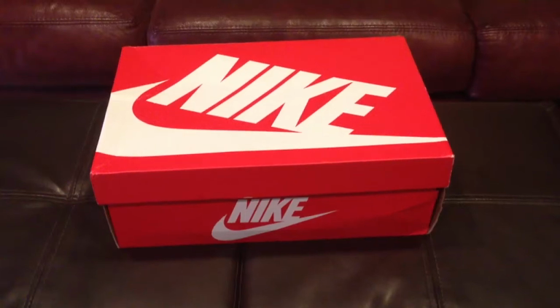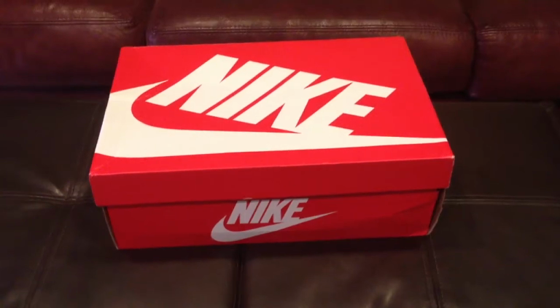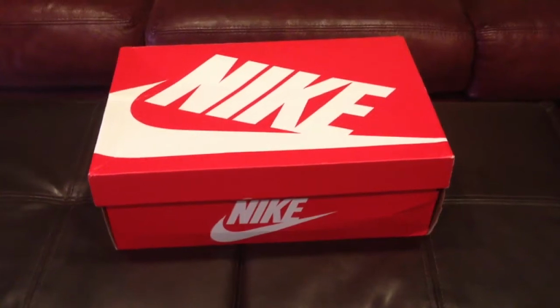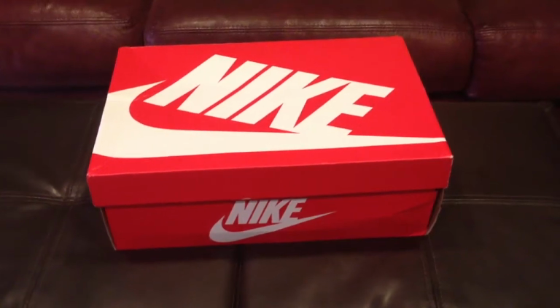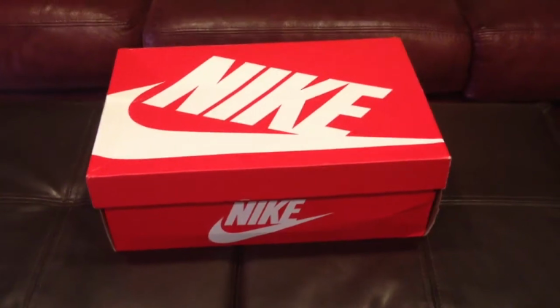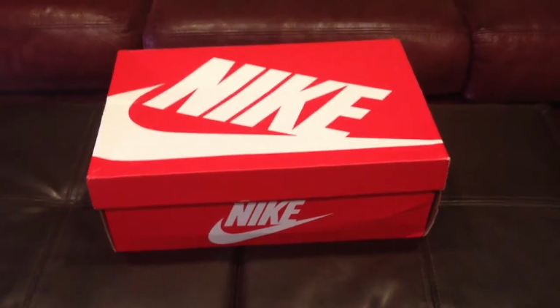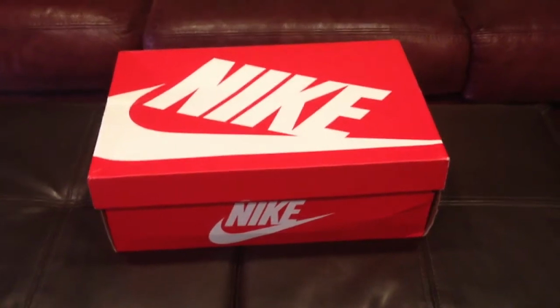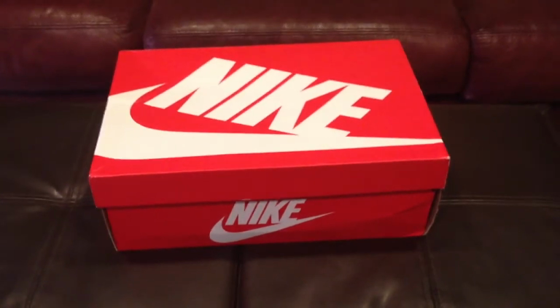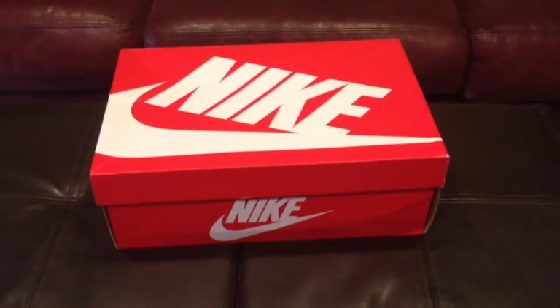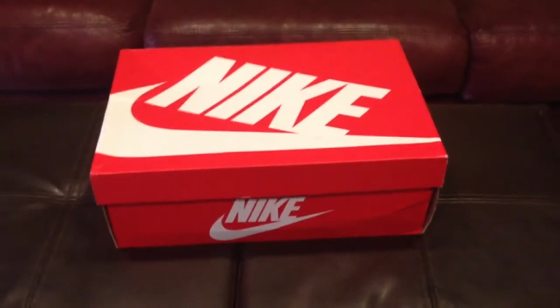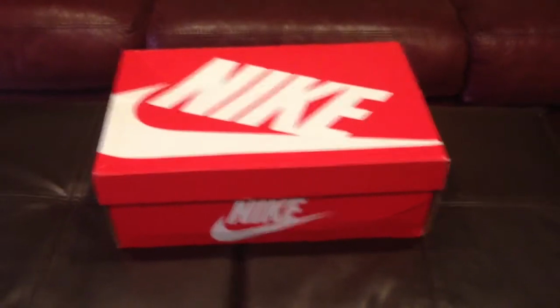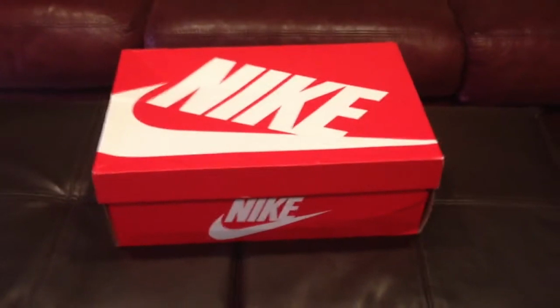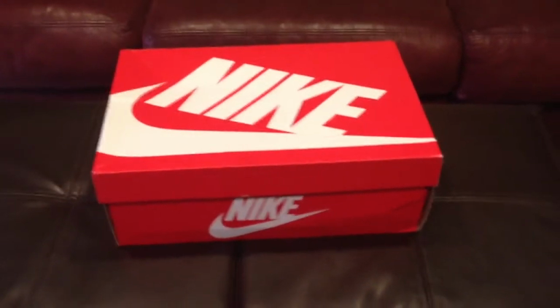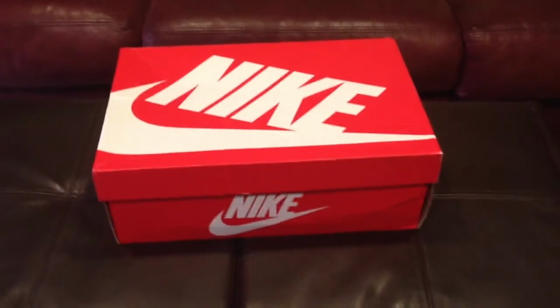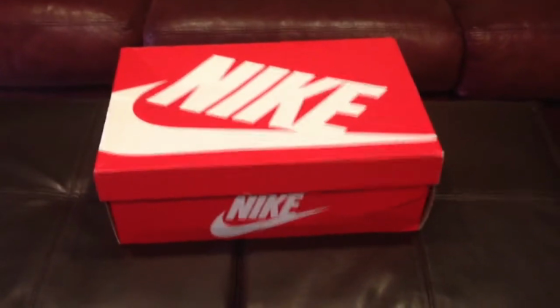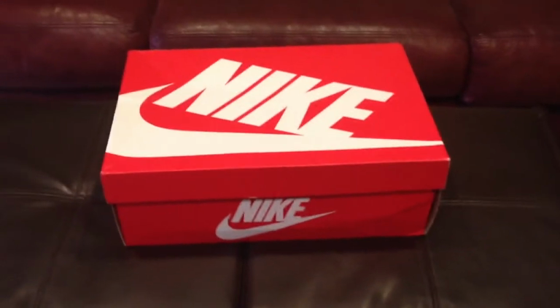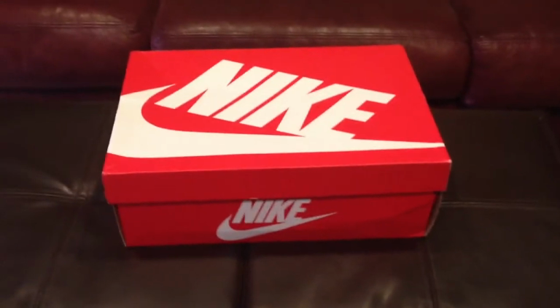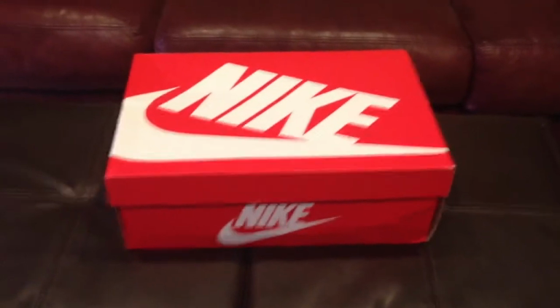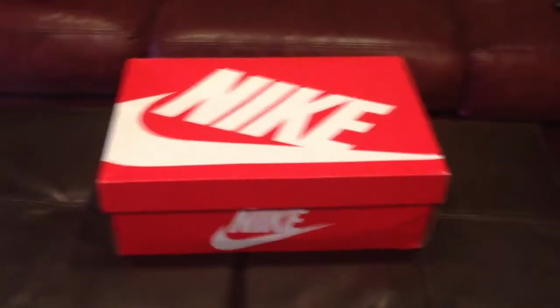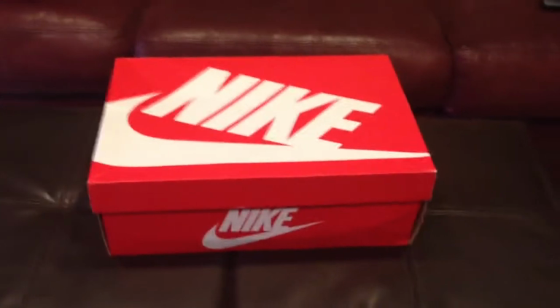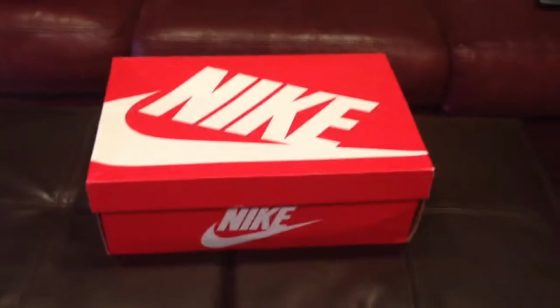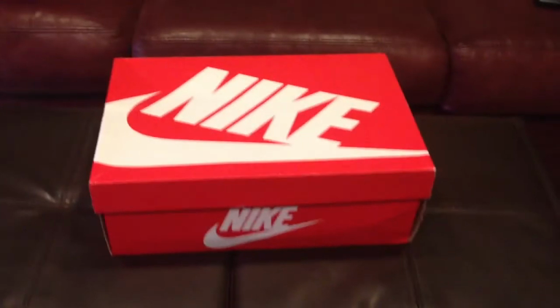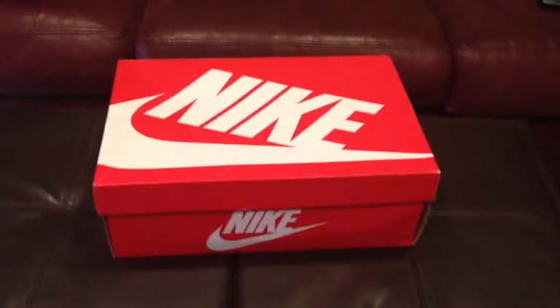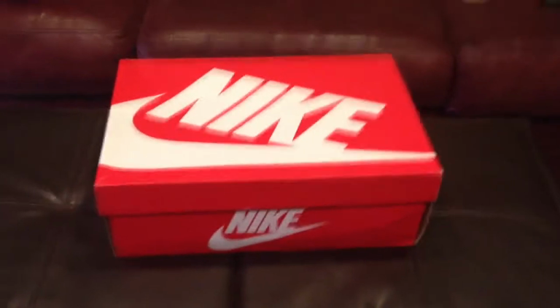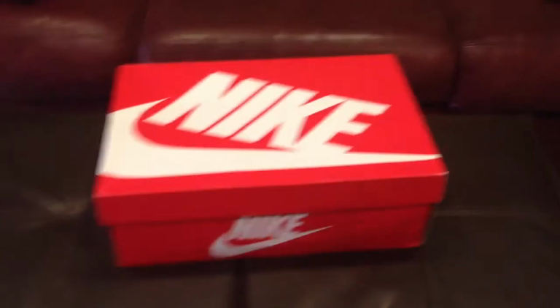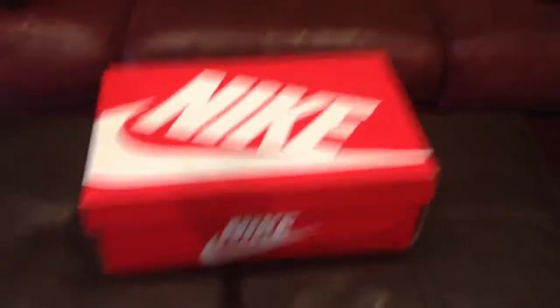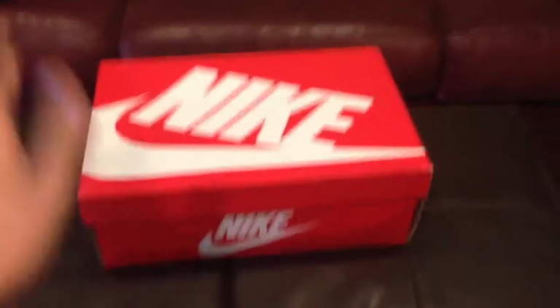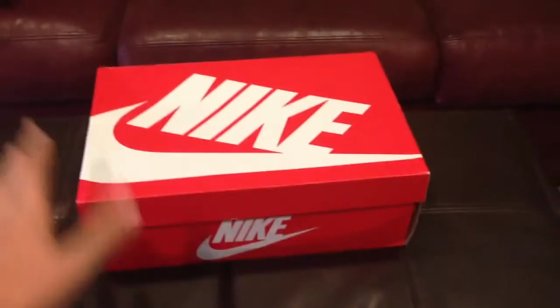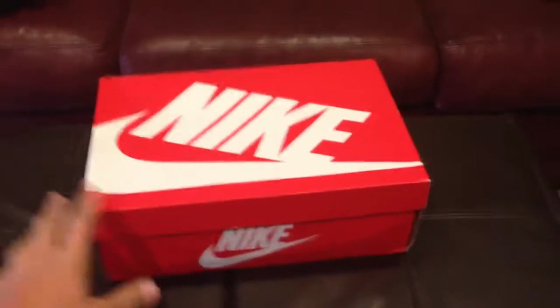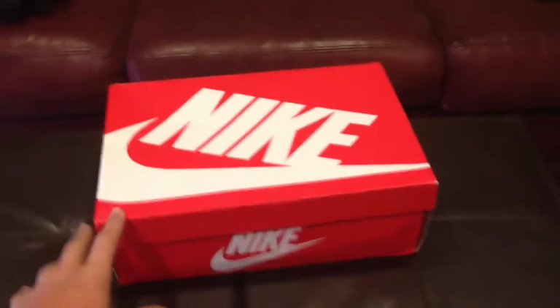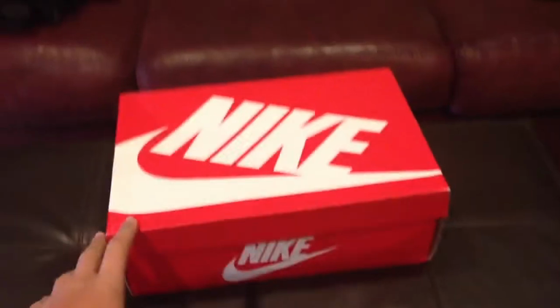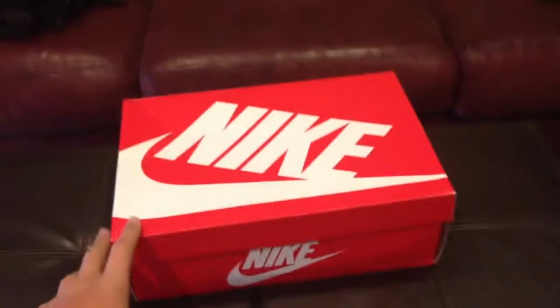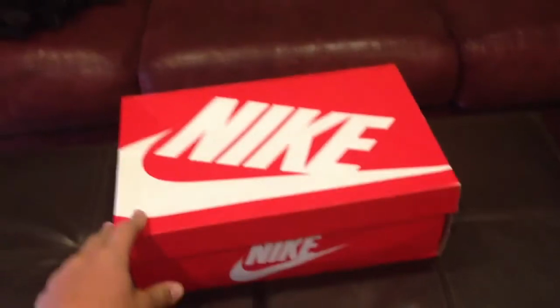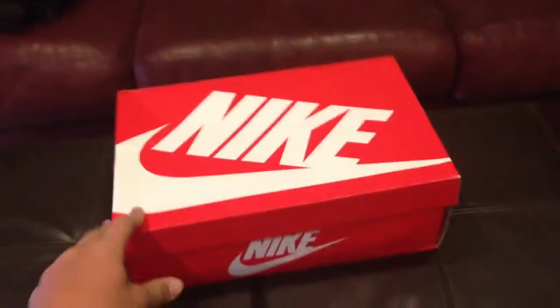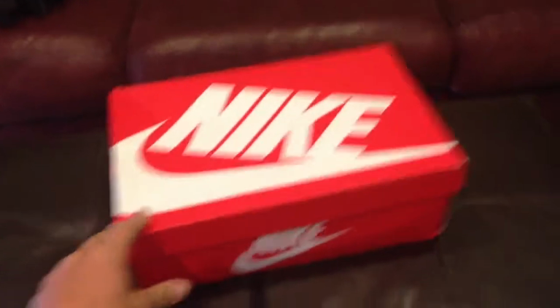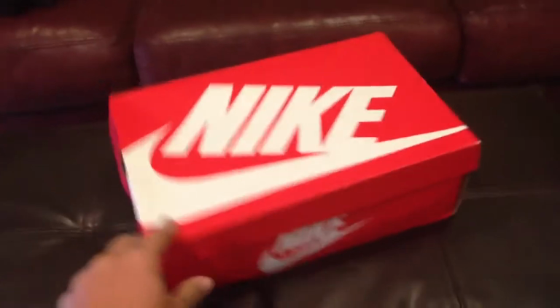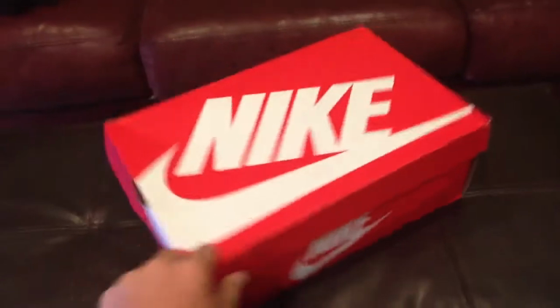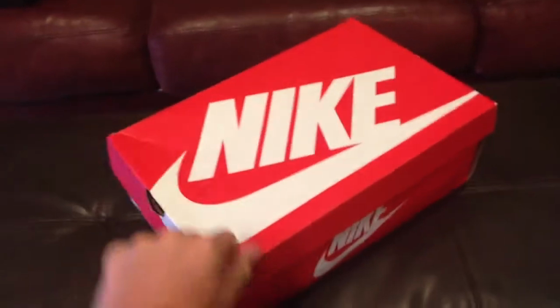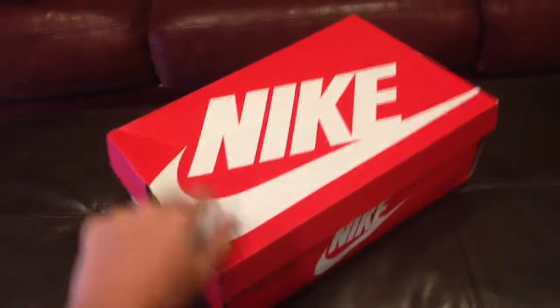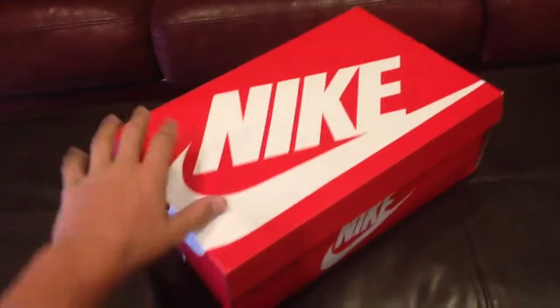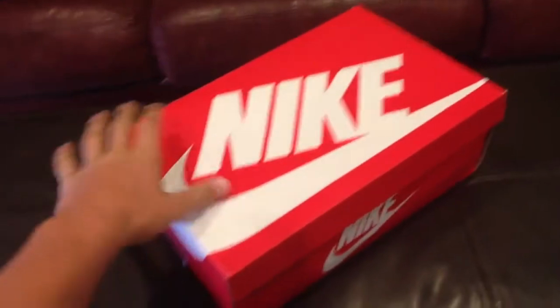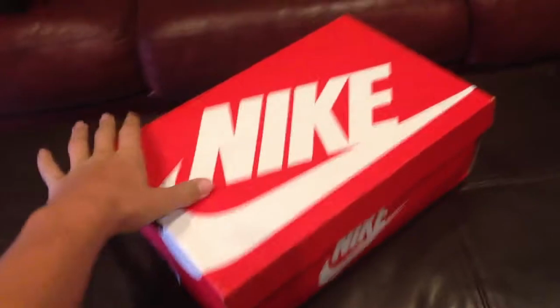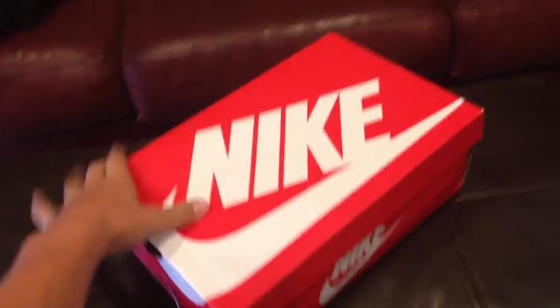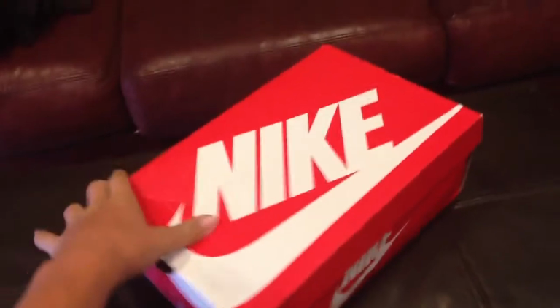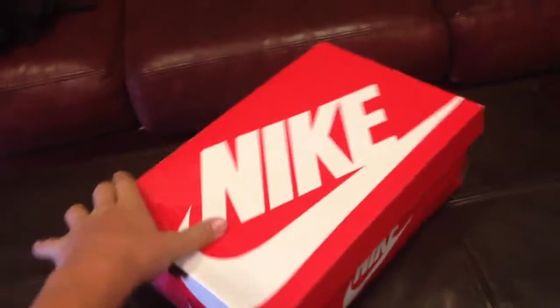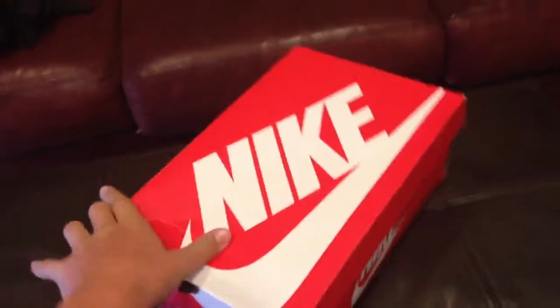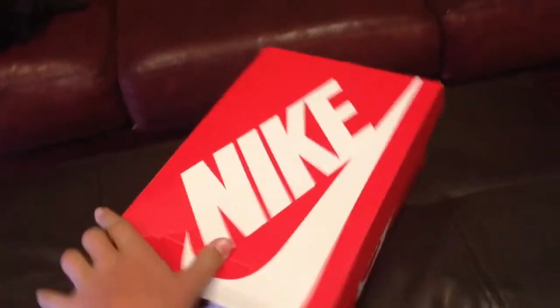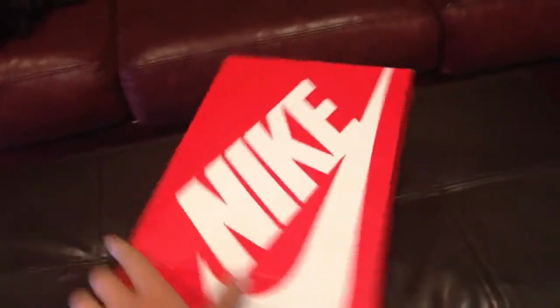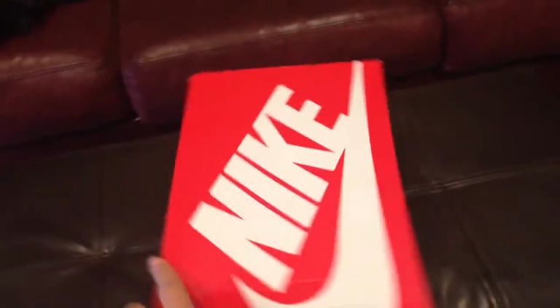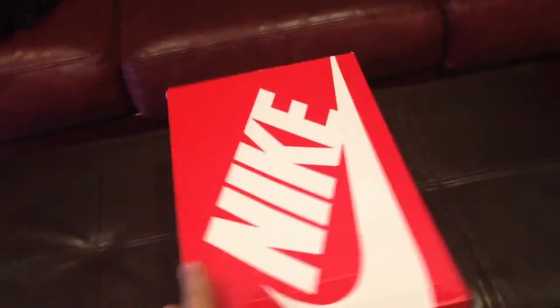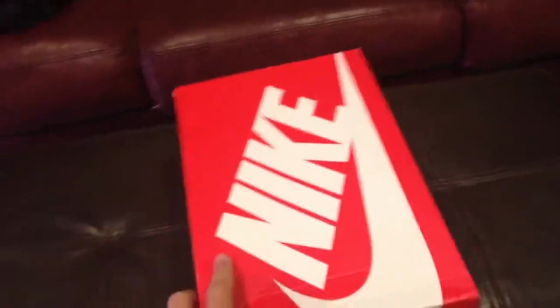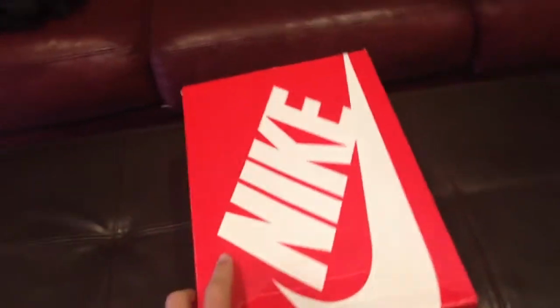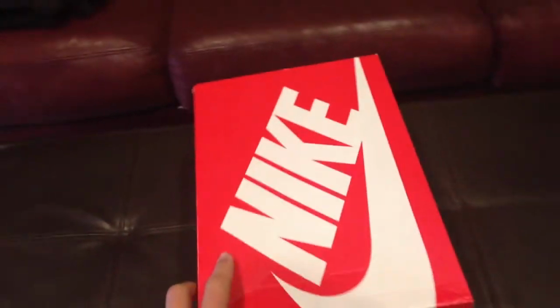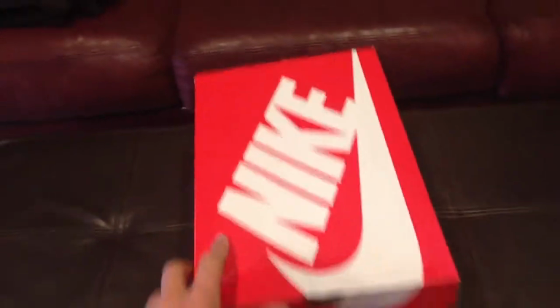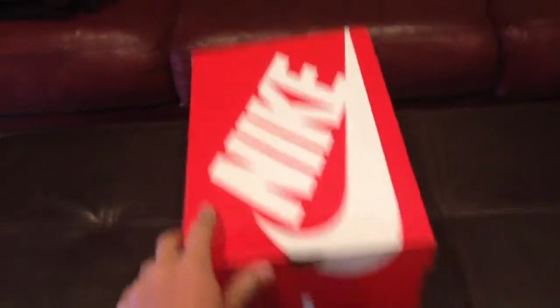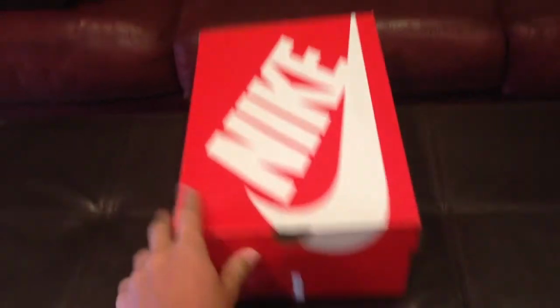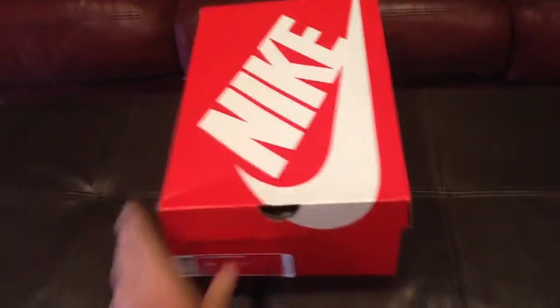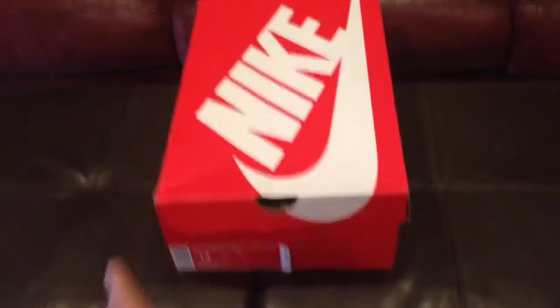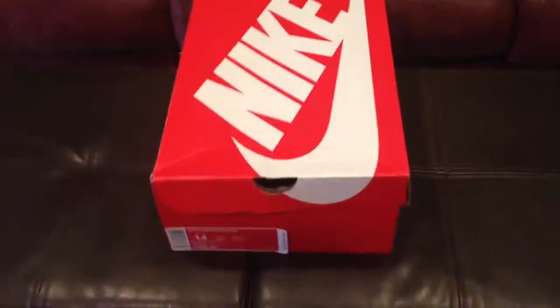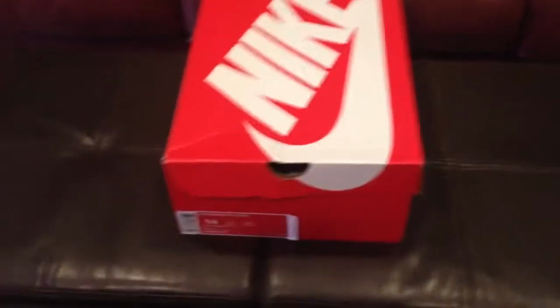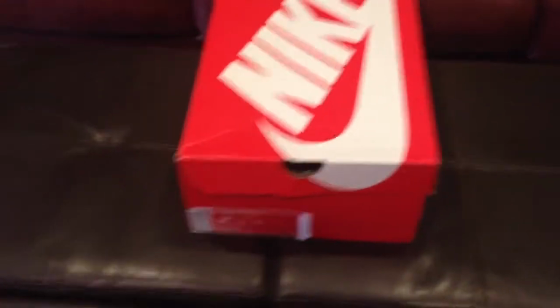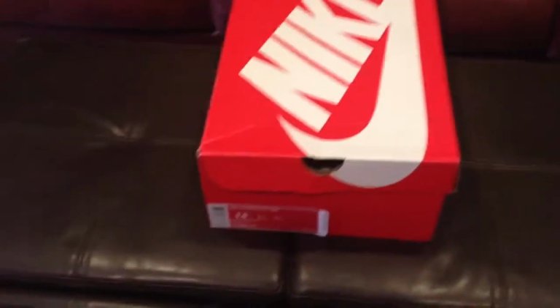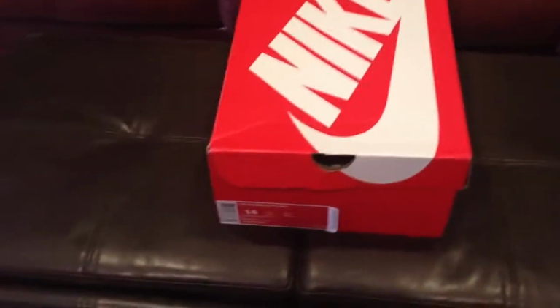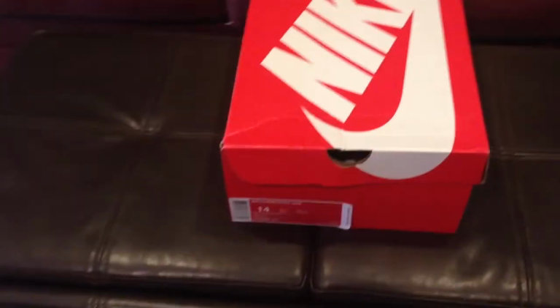Hey YouTube, once again this is Snicker at Apollo. This is my second video today — I just did a video tutorial, so if you haven't already go check that out.